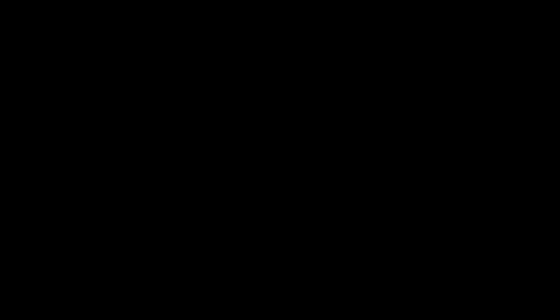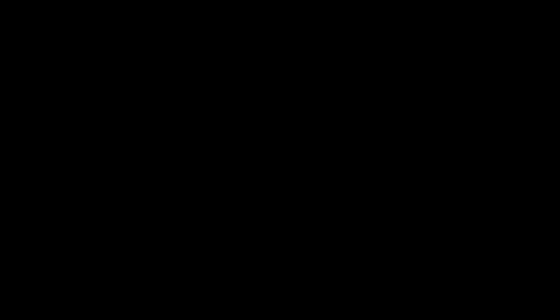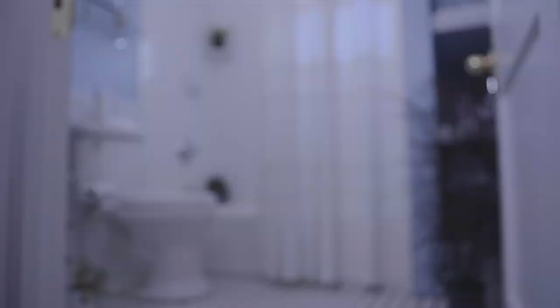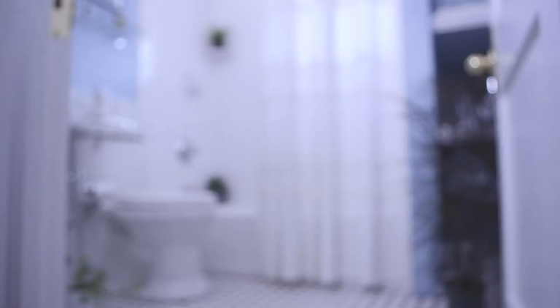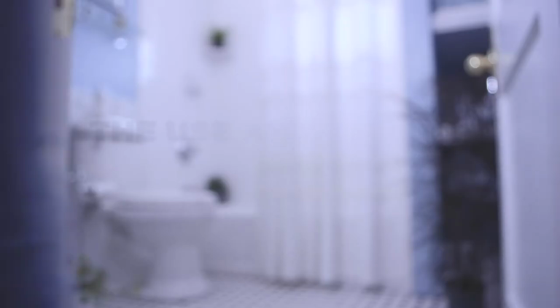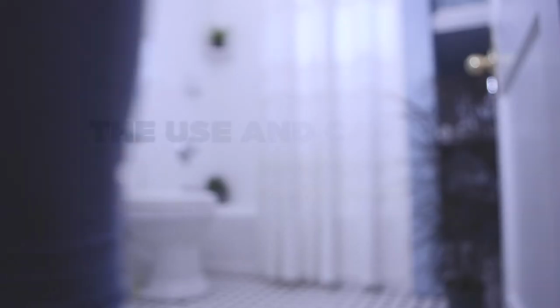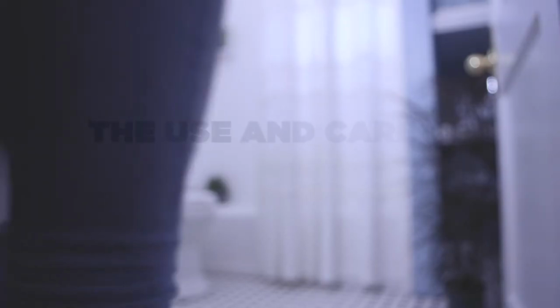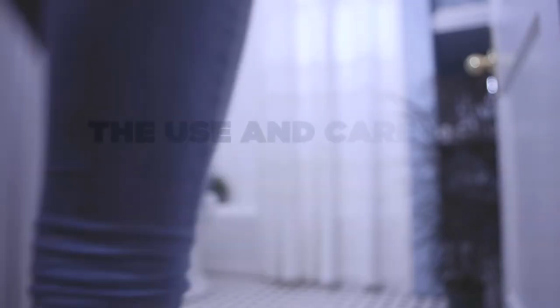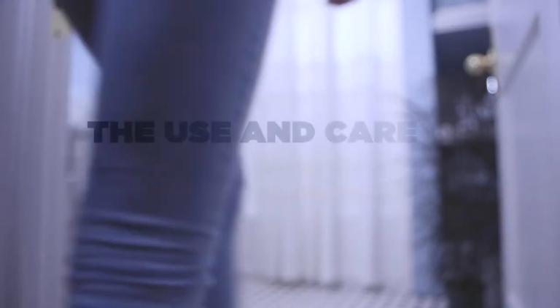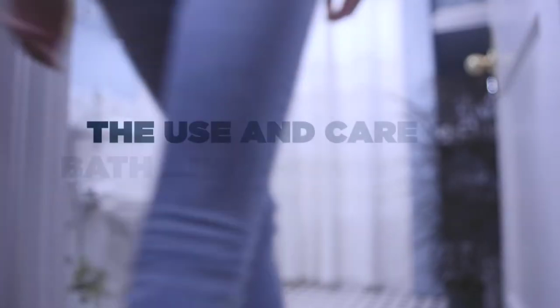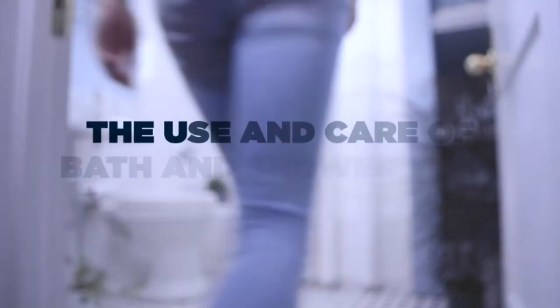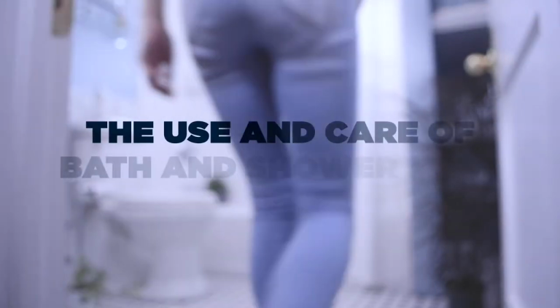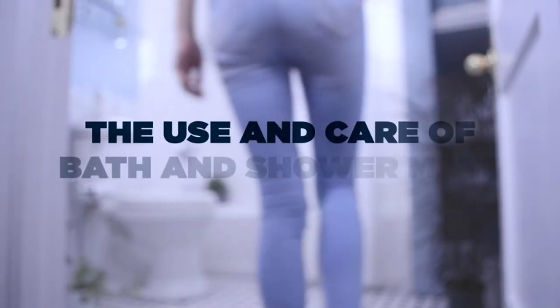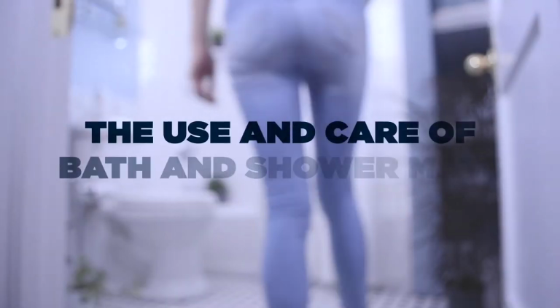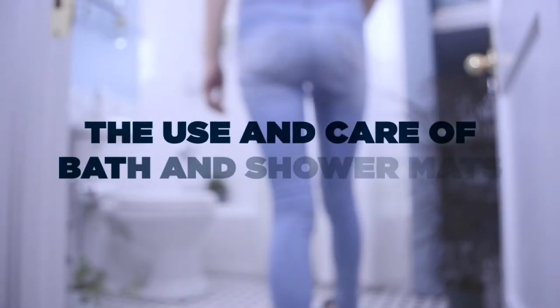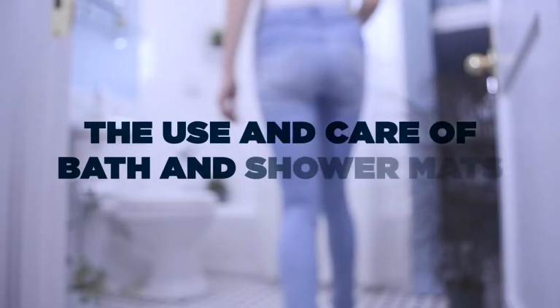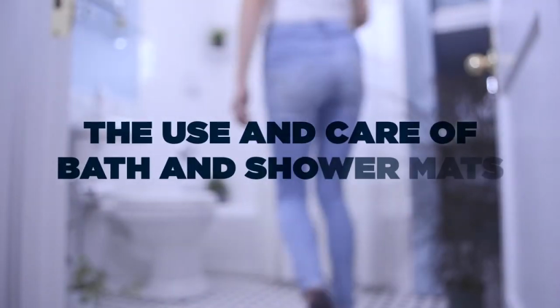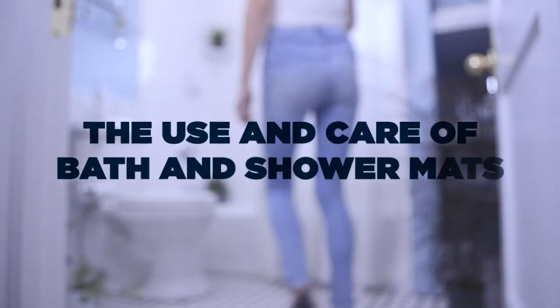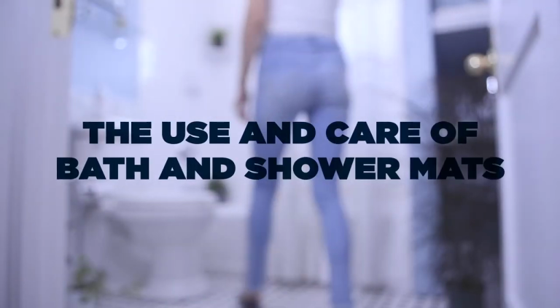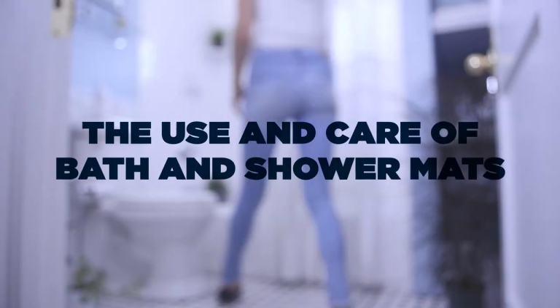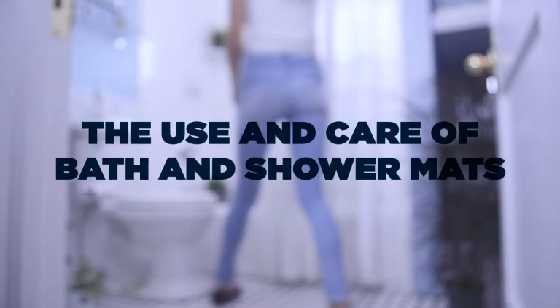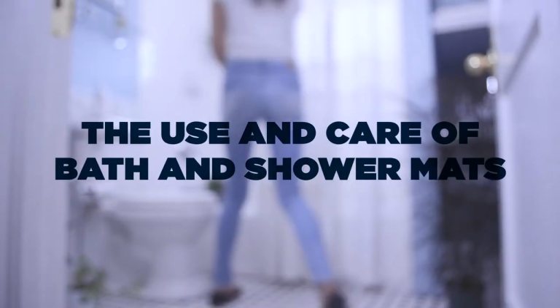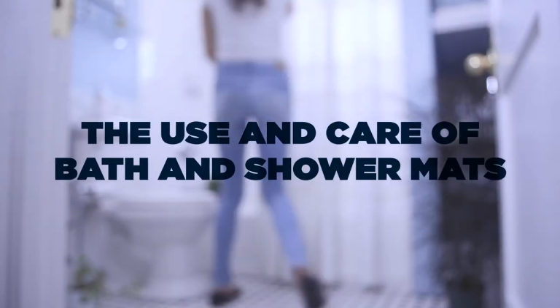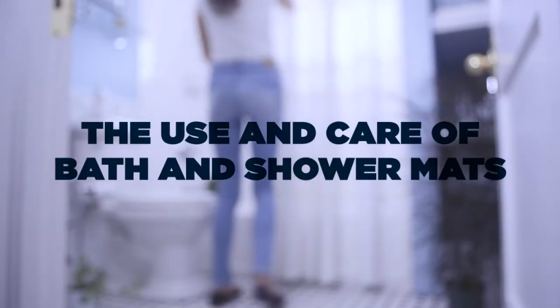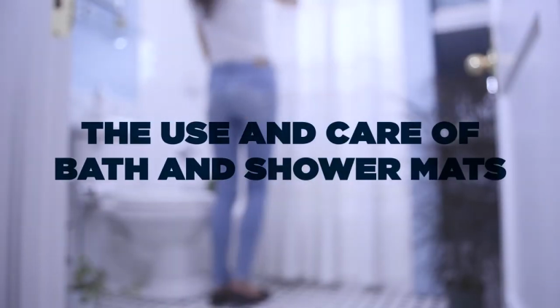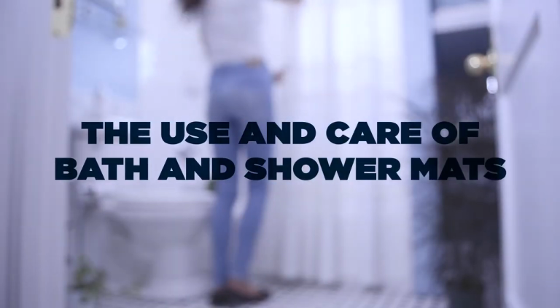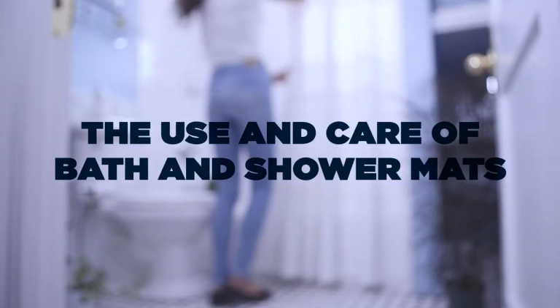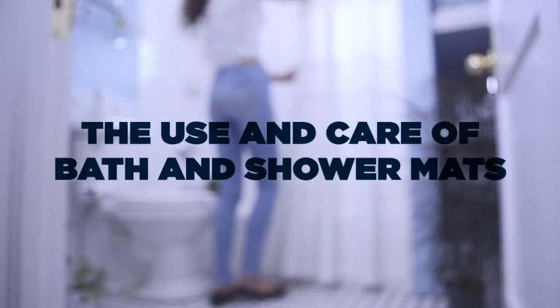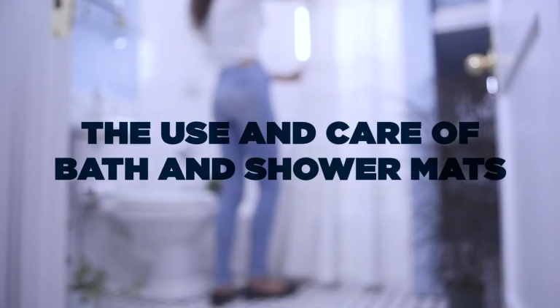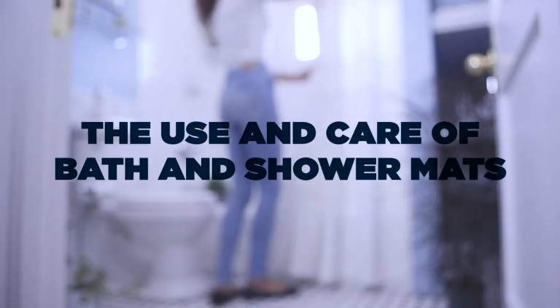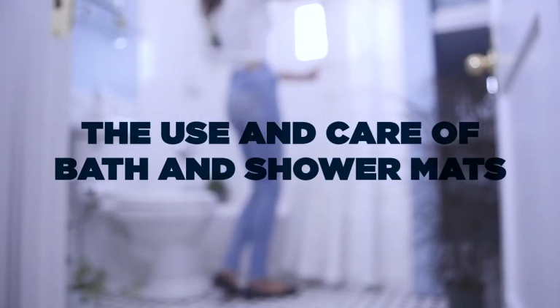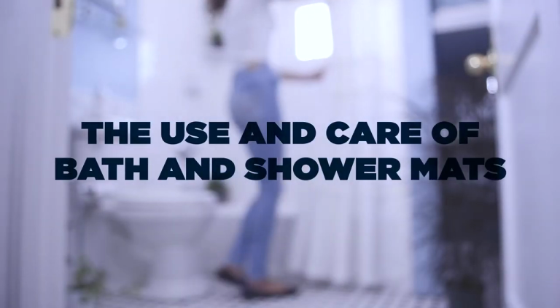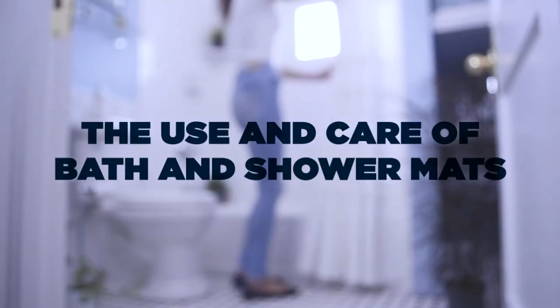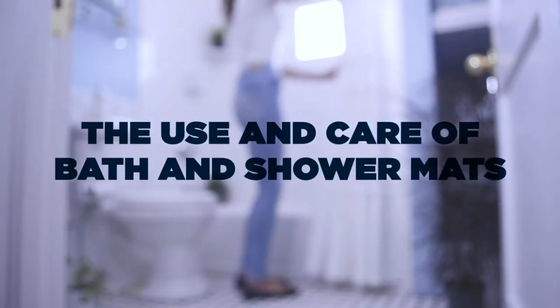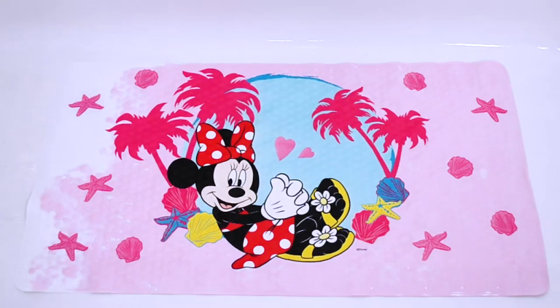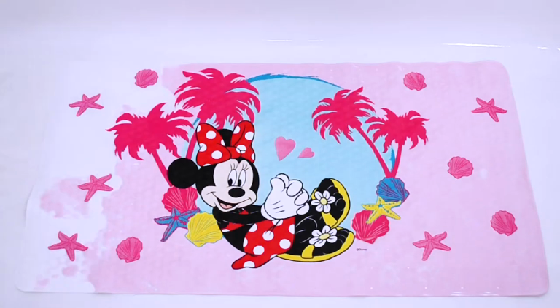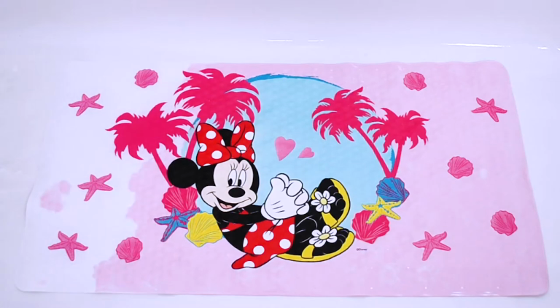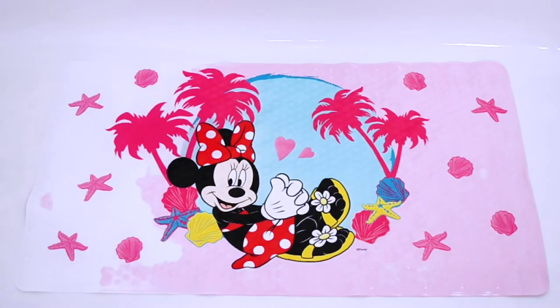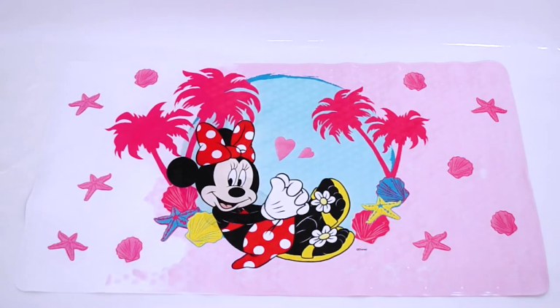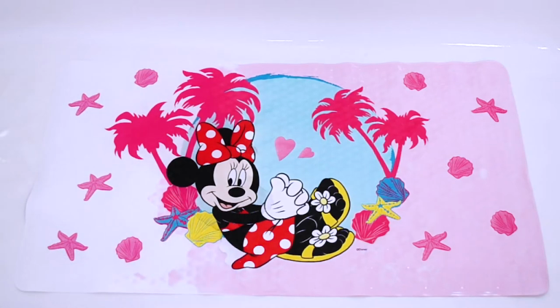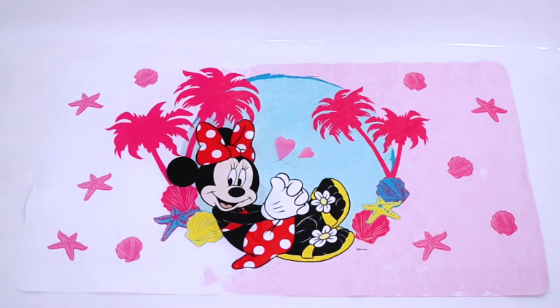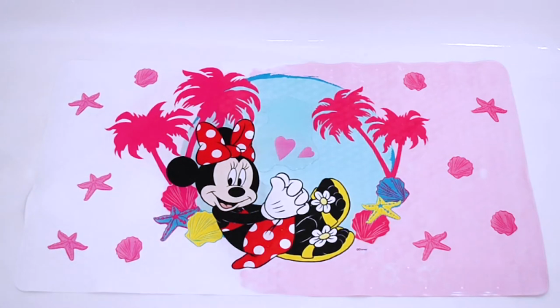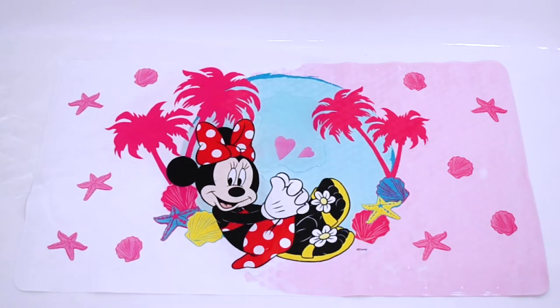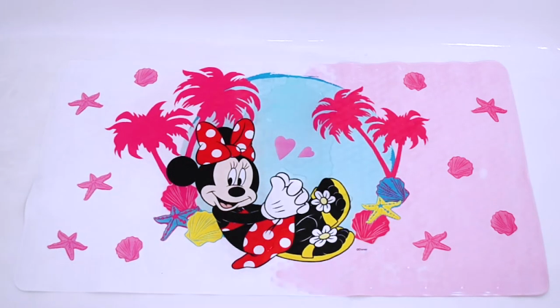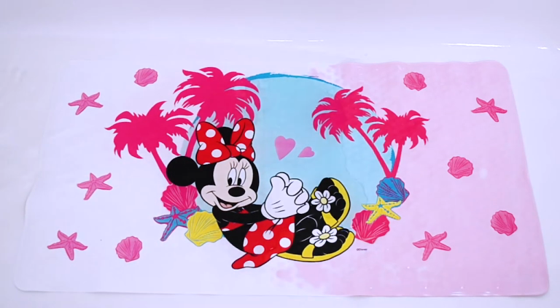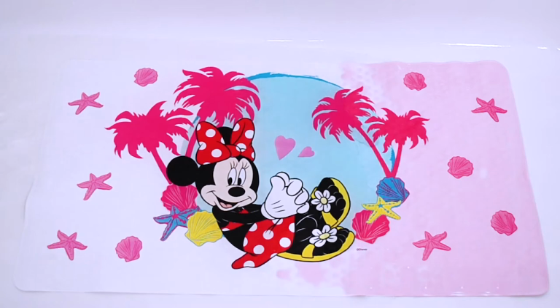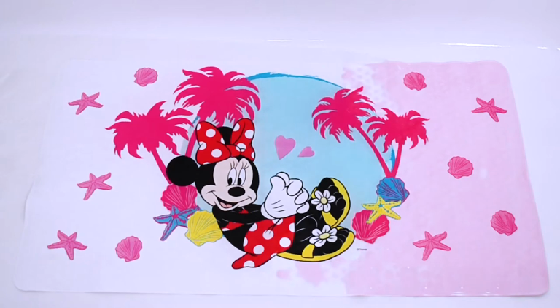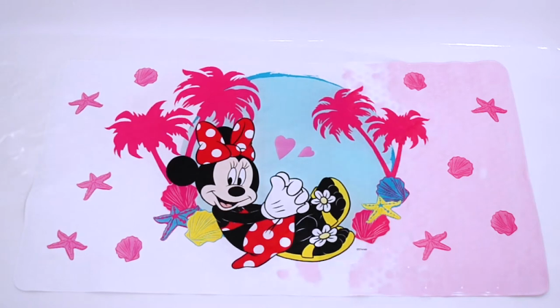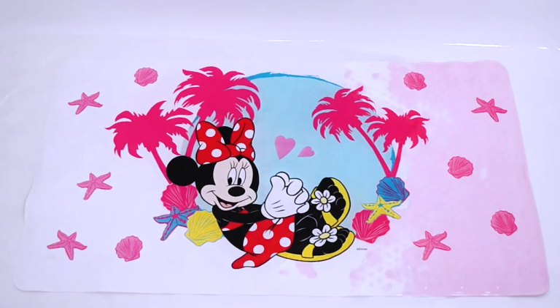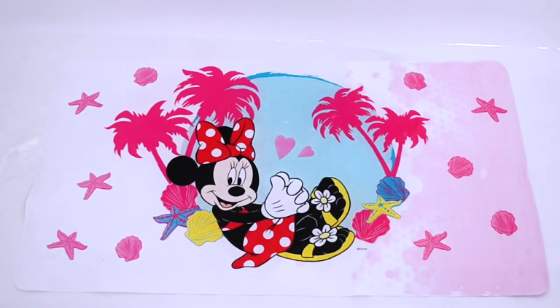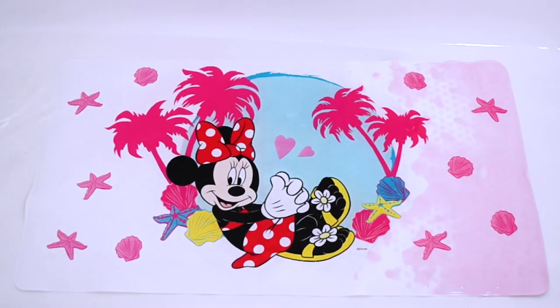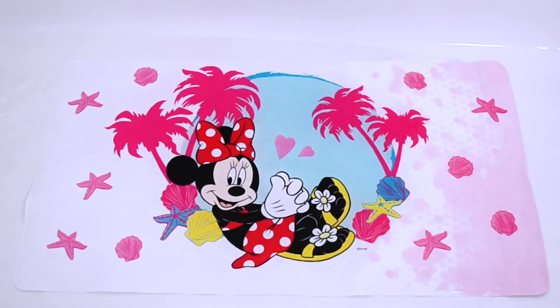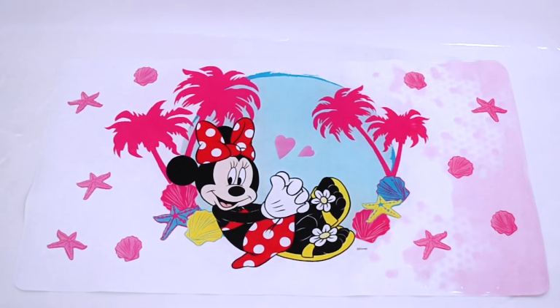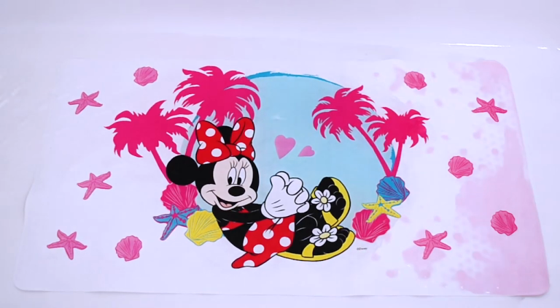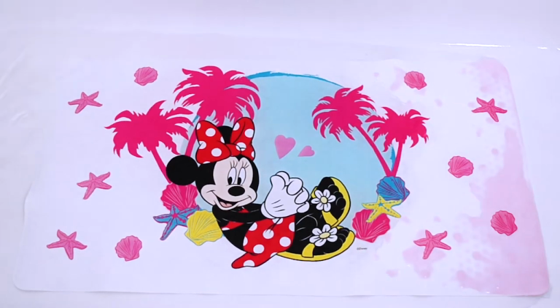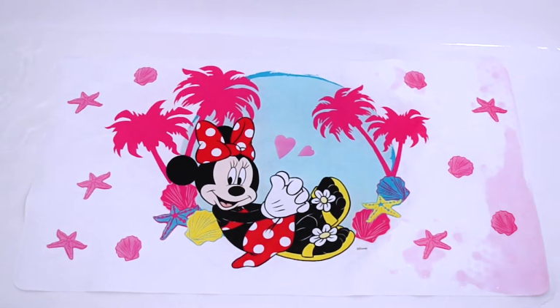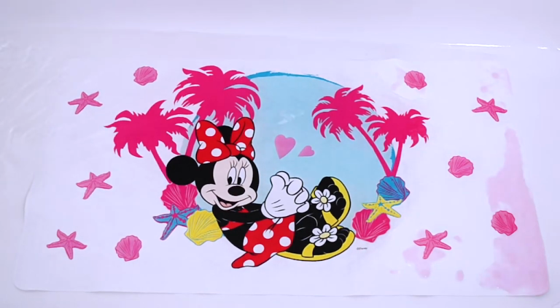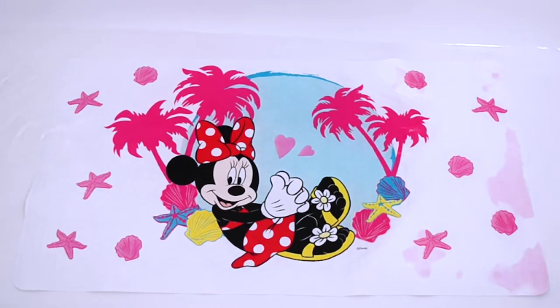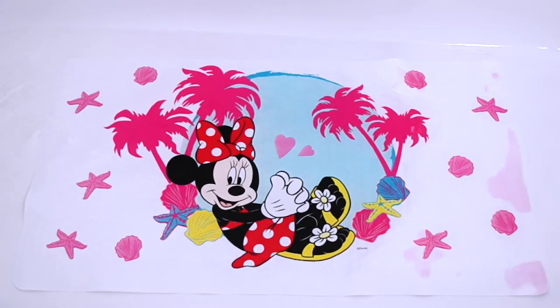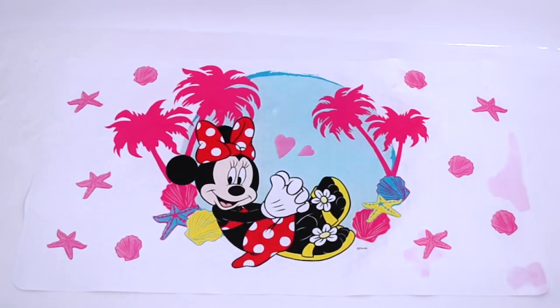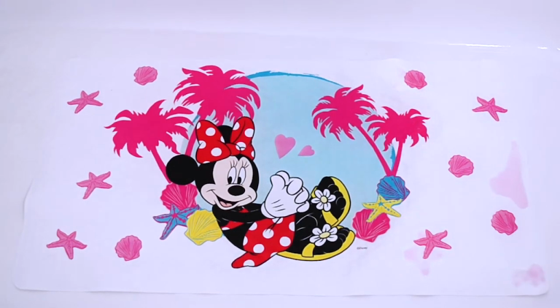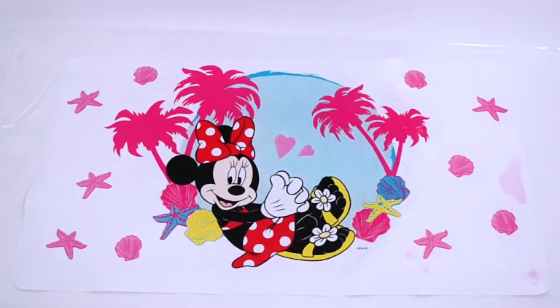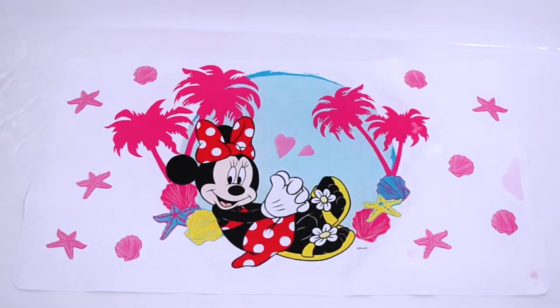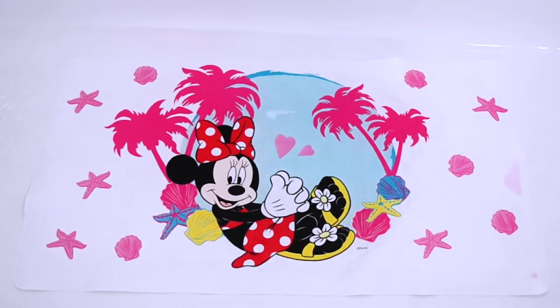The use and care of bath and shower mats. The design changes color with warm water, and the original design reappears when dry.